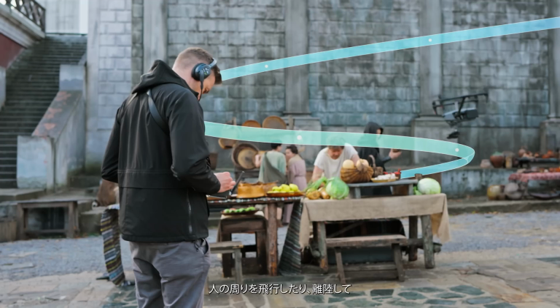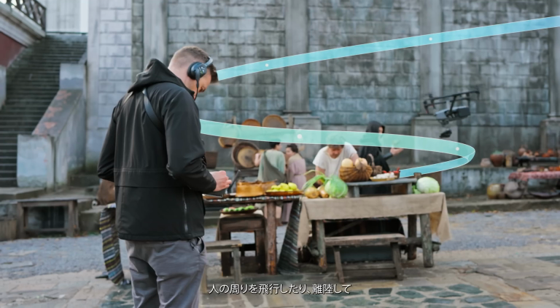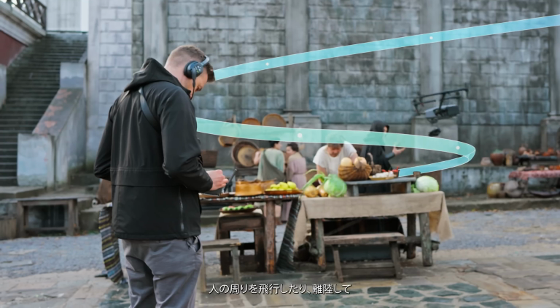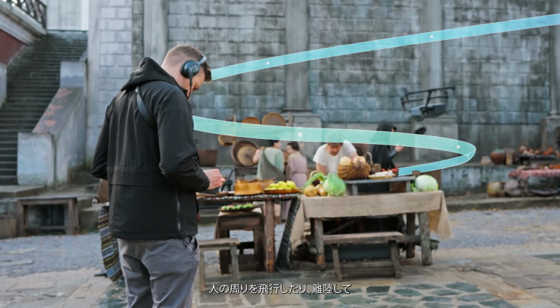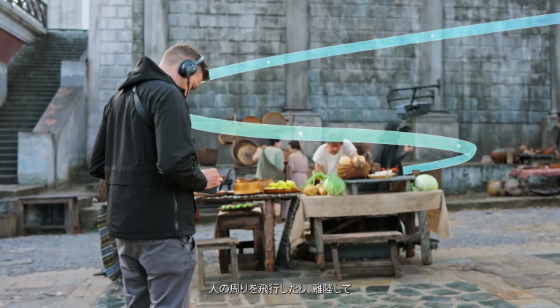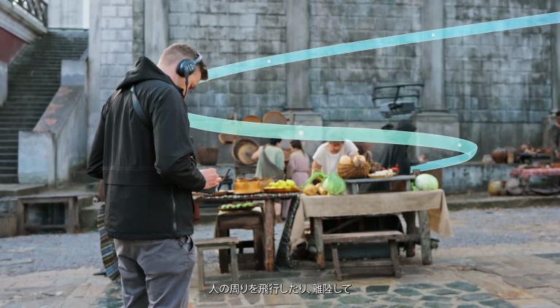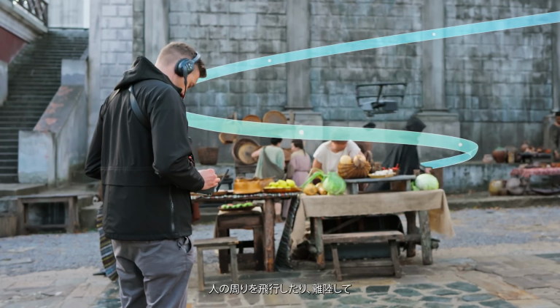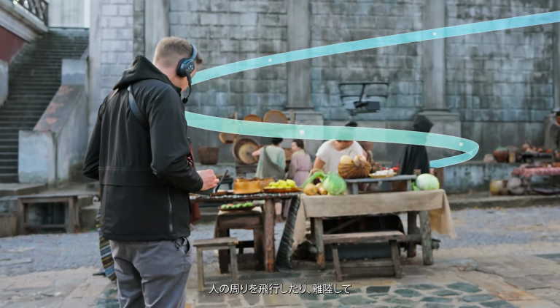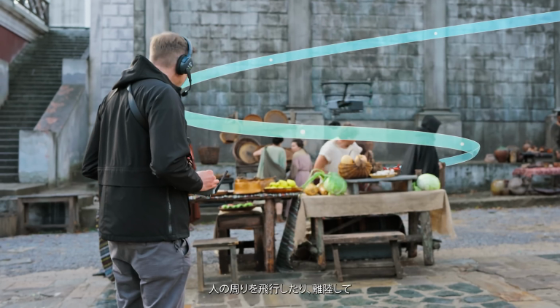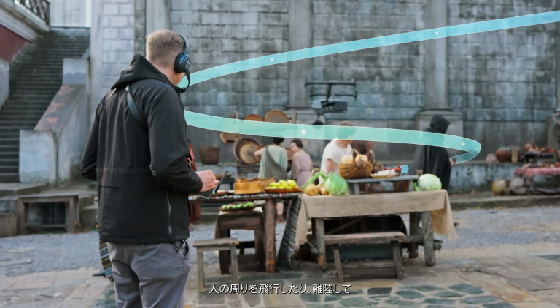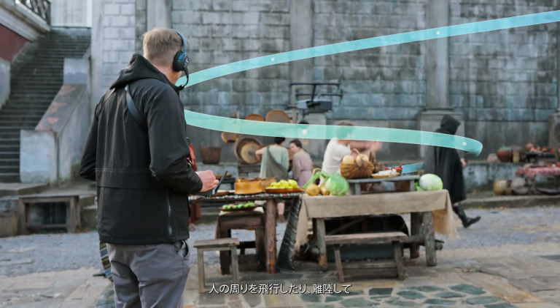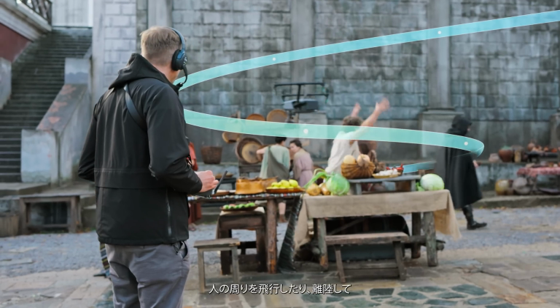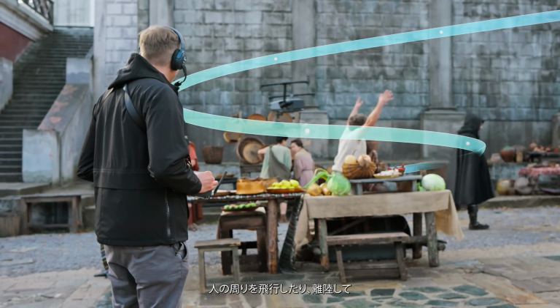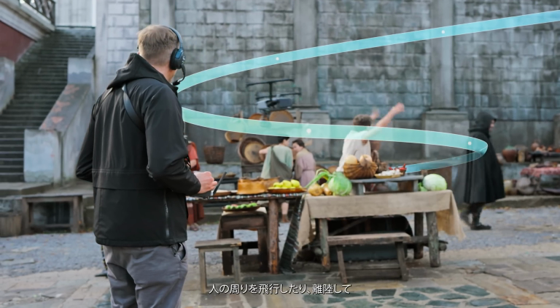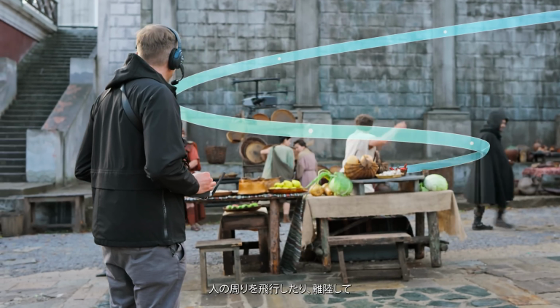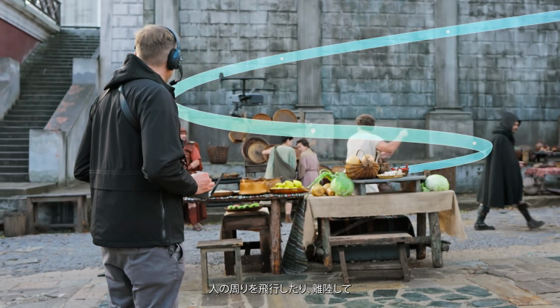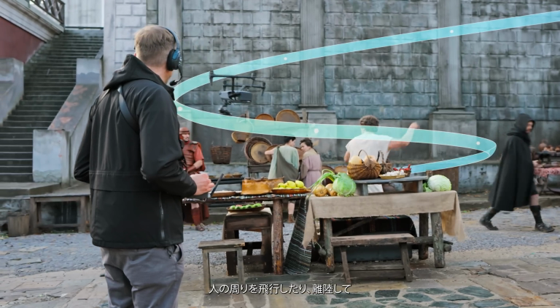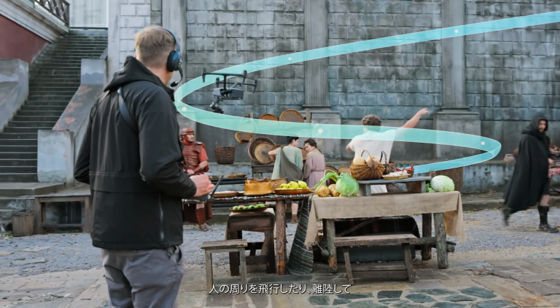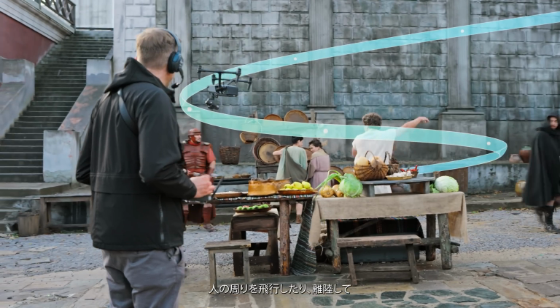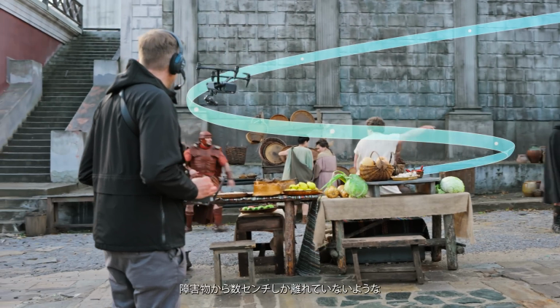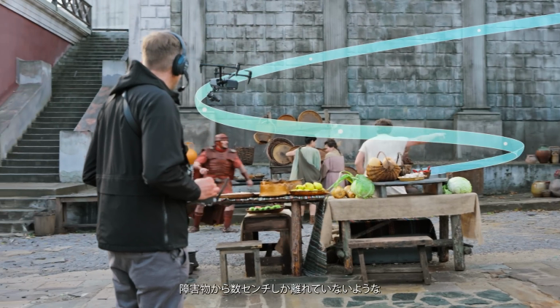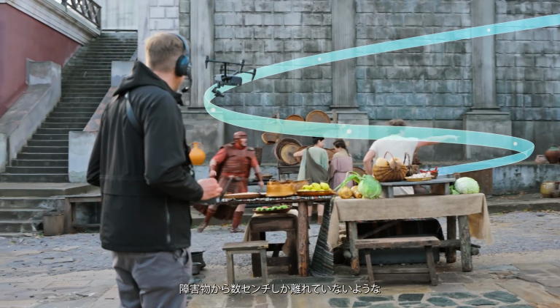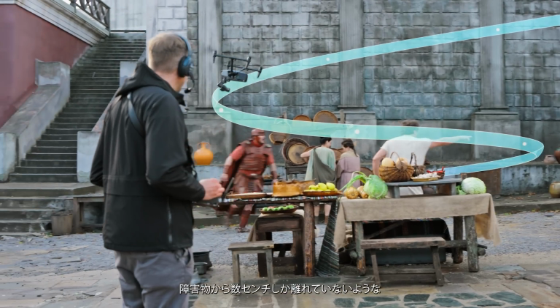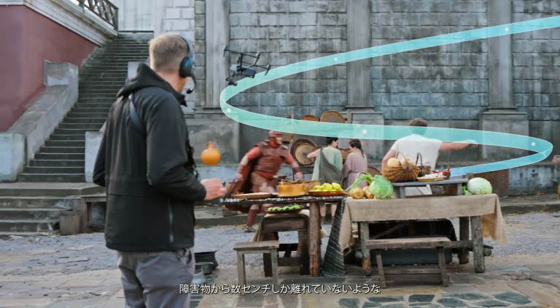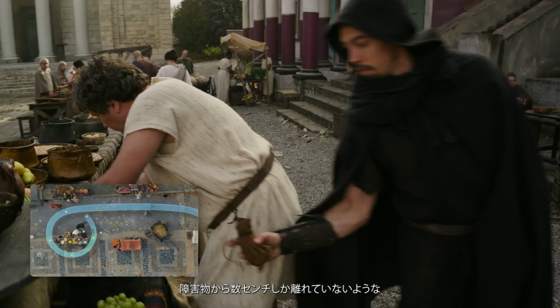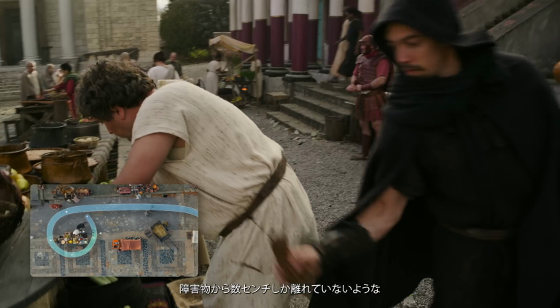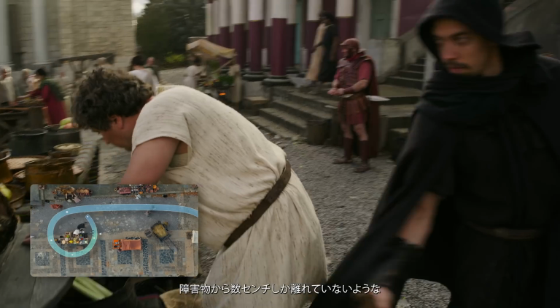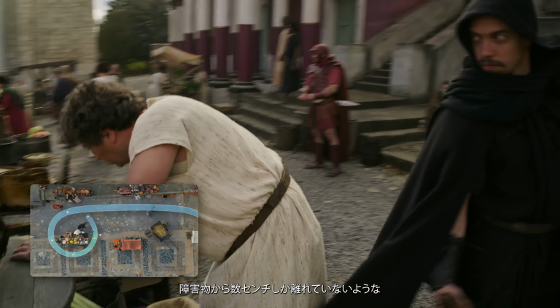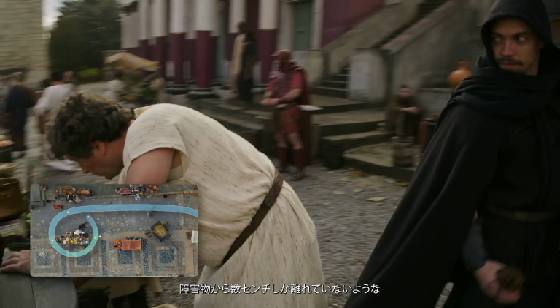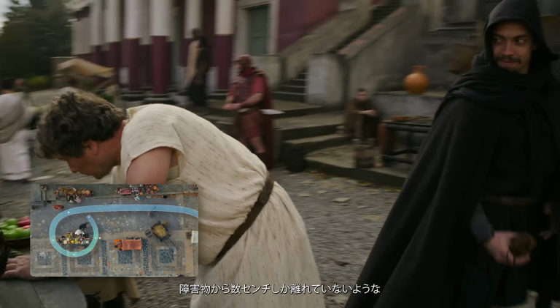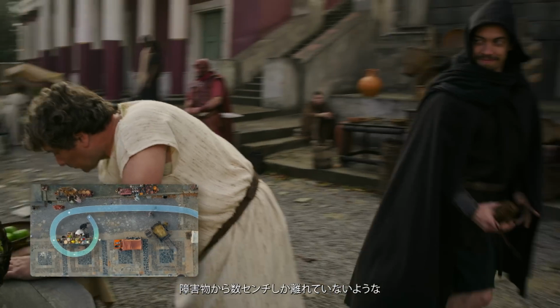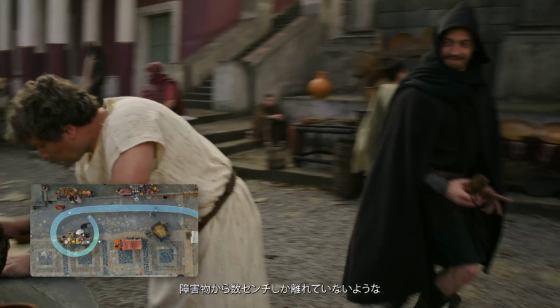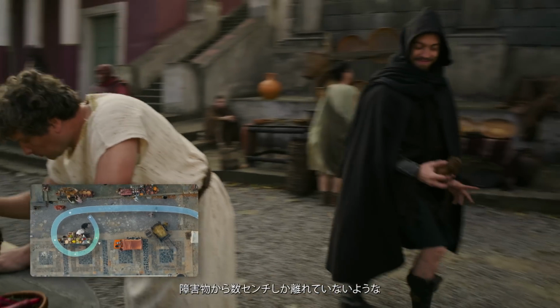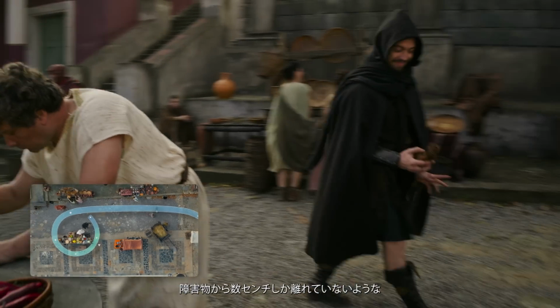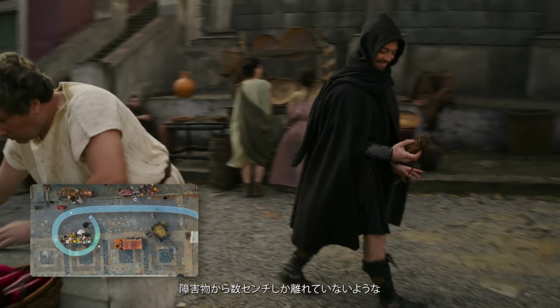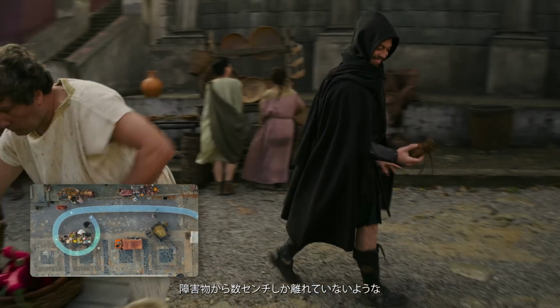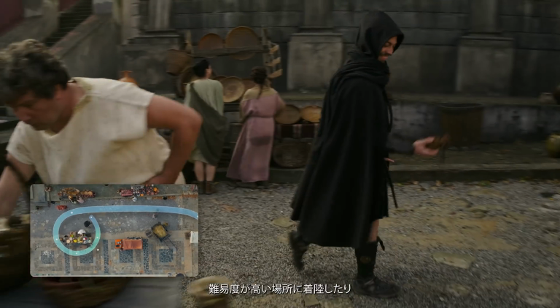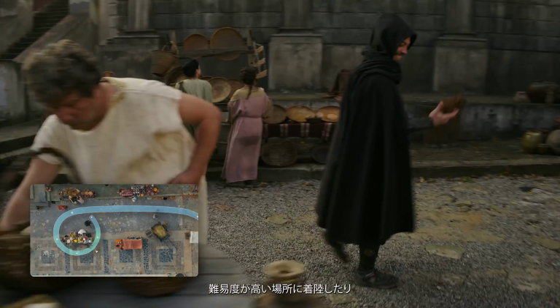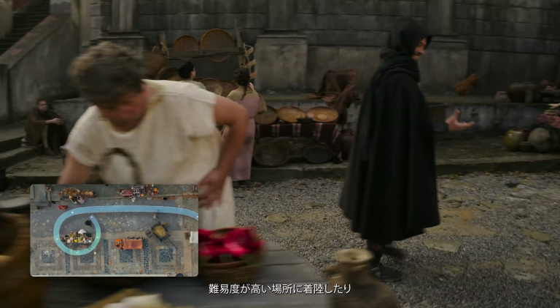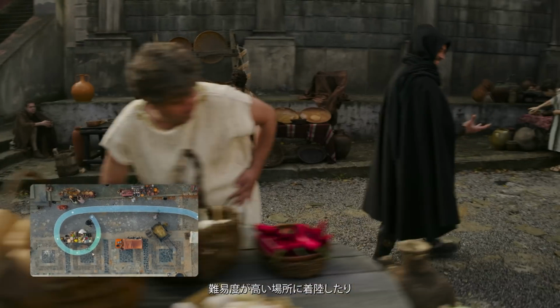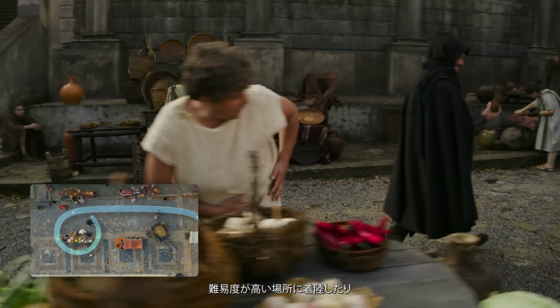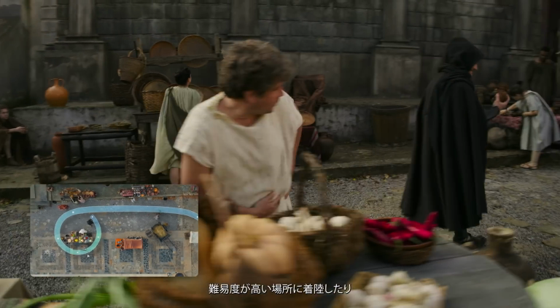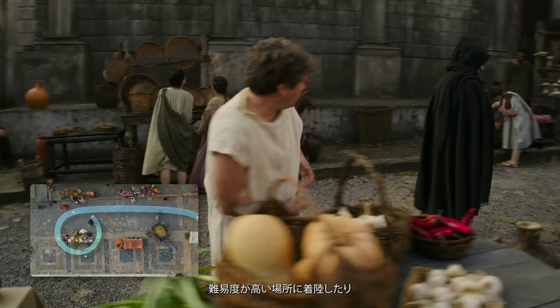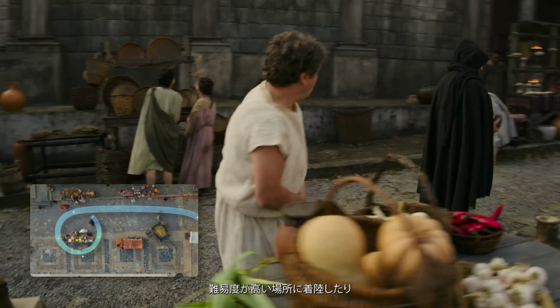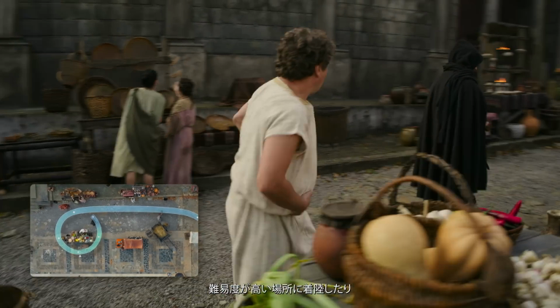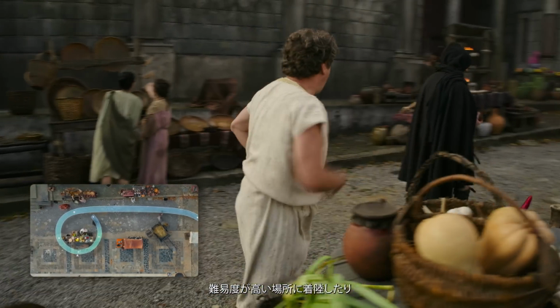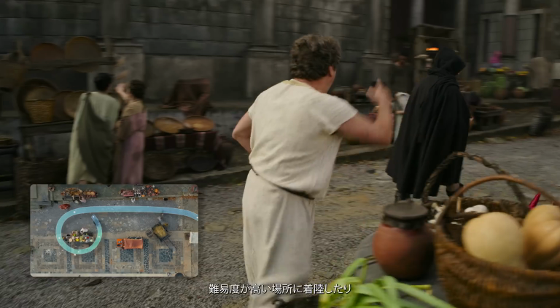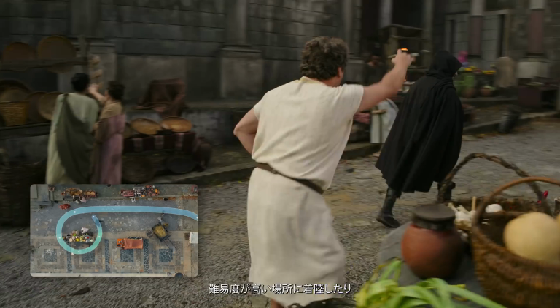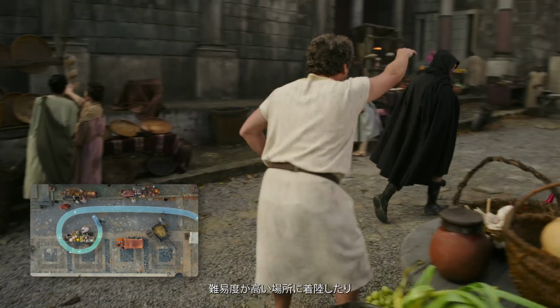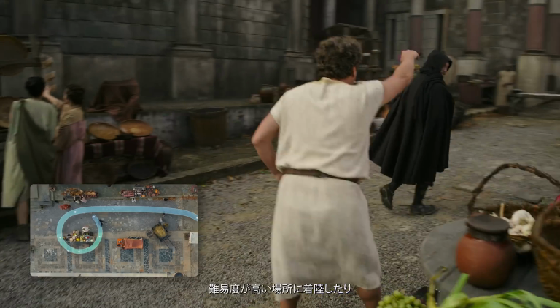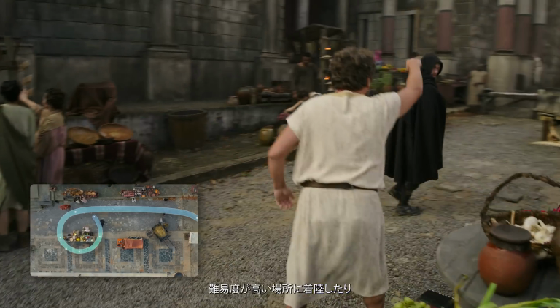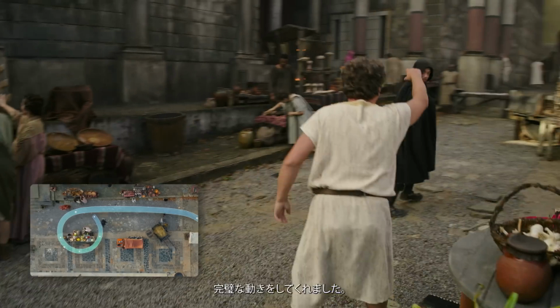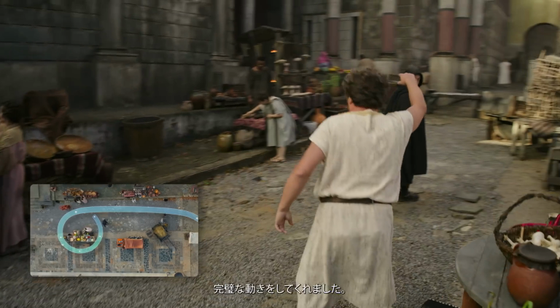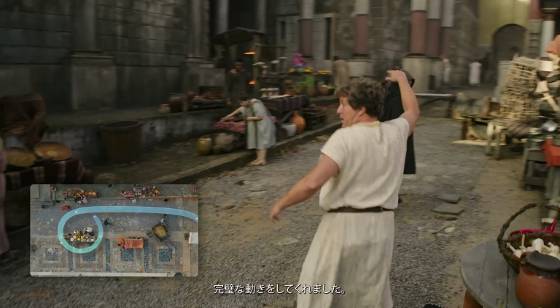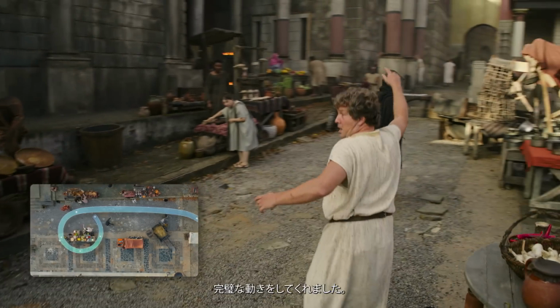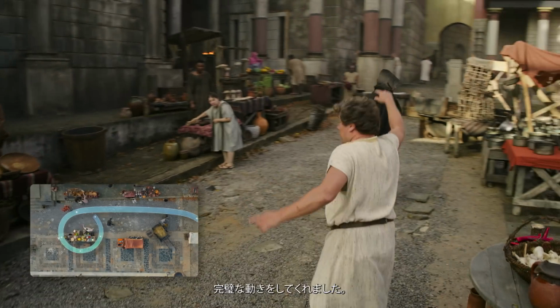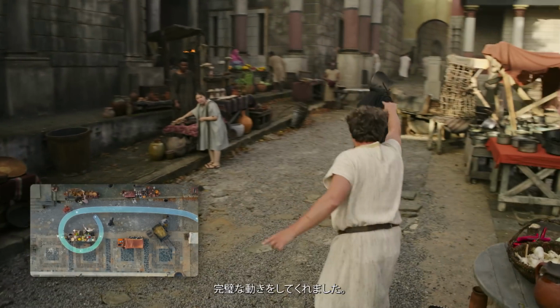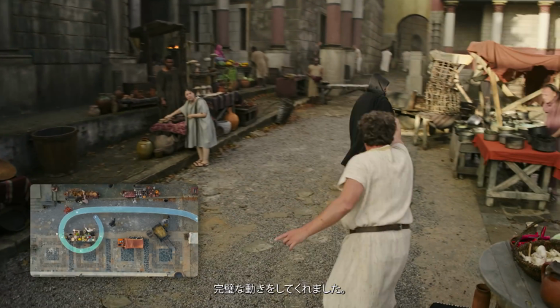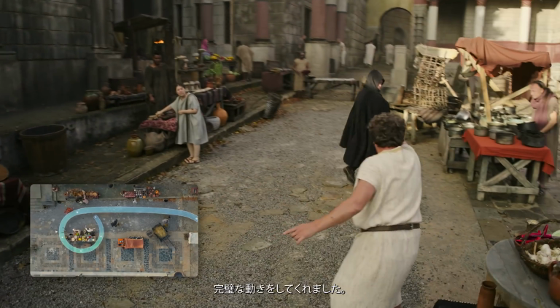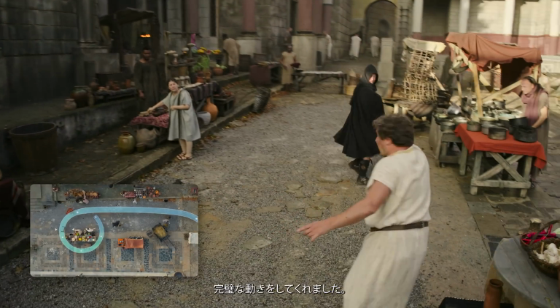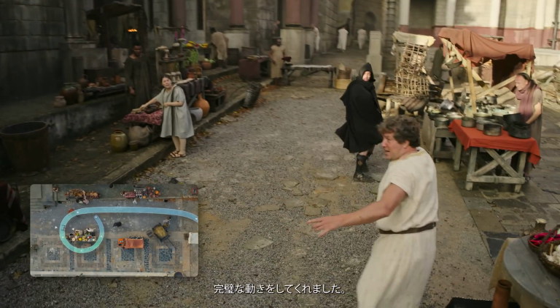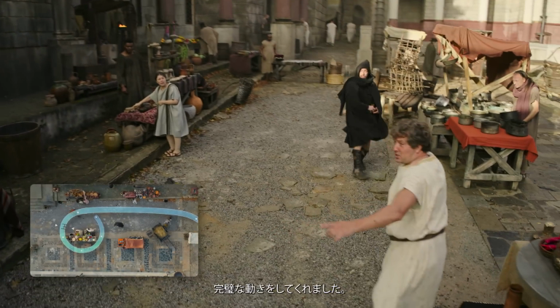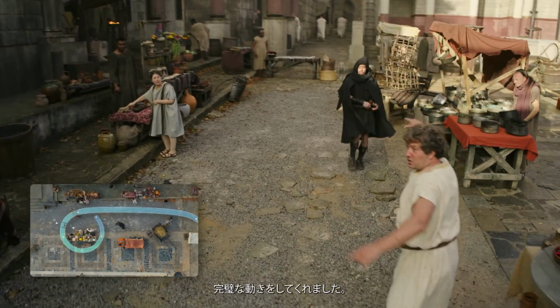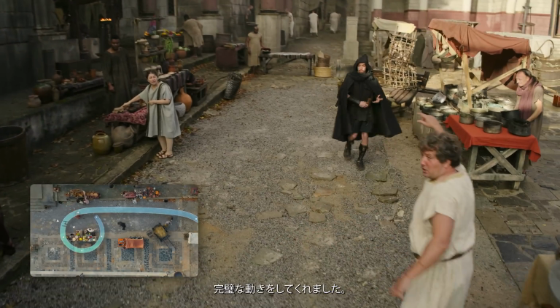Wrapping around someone, taking off, and then landing in an impossible position — inches away from things — and it was just dead-on.